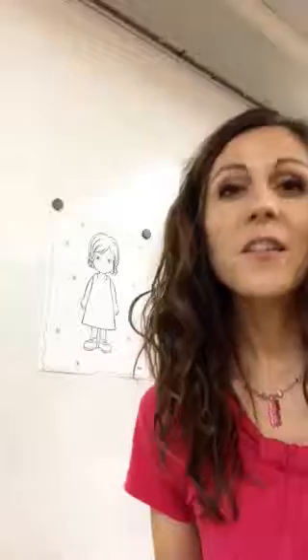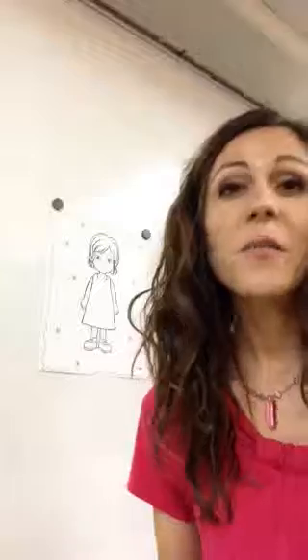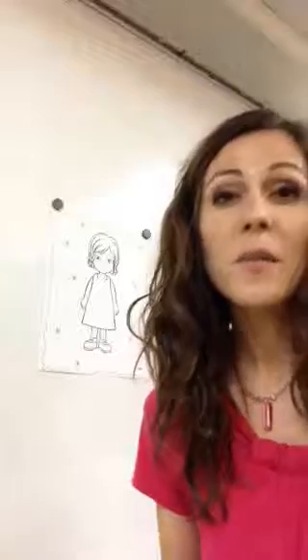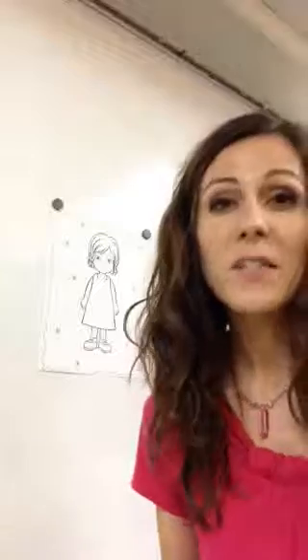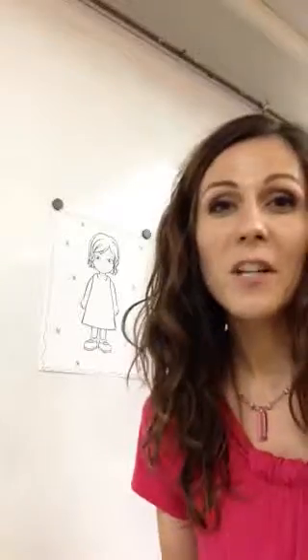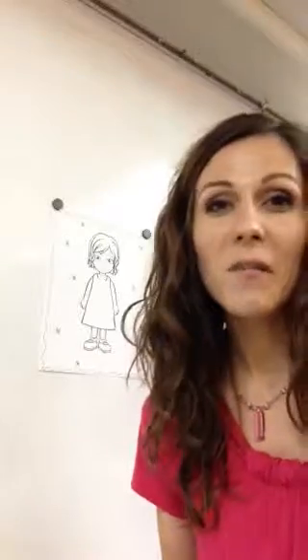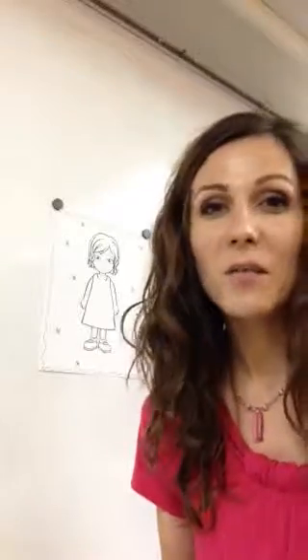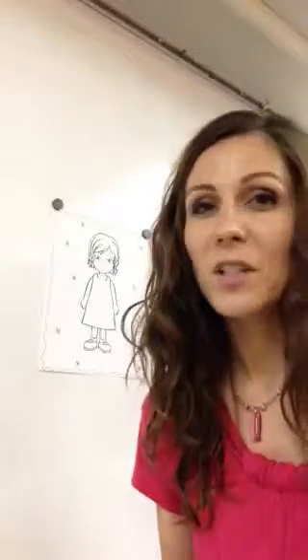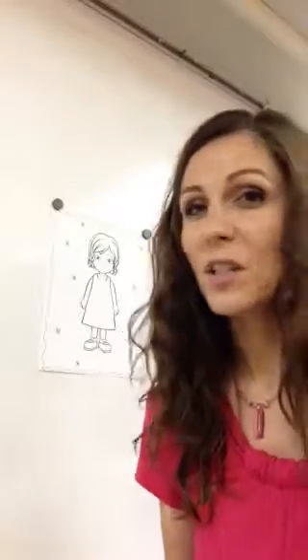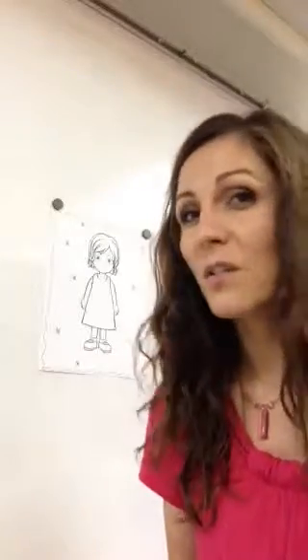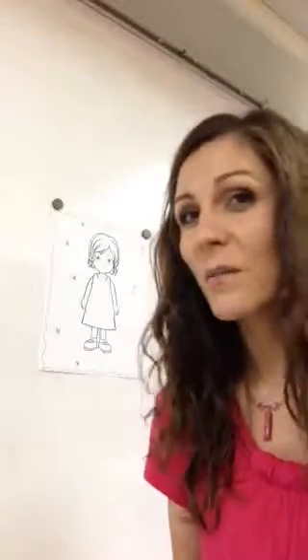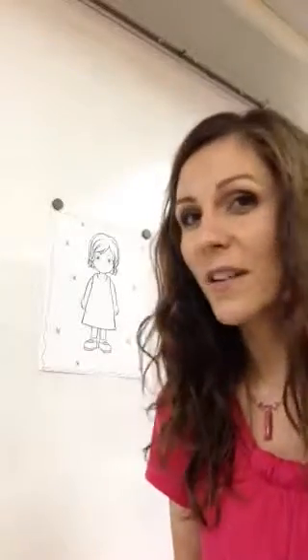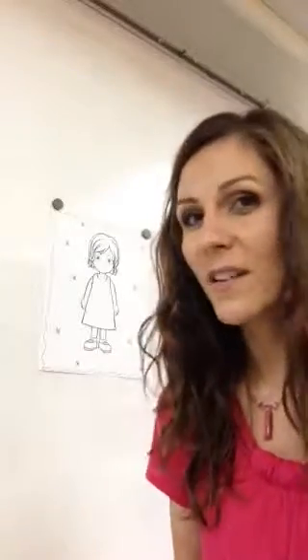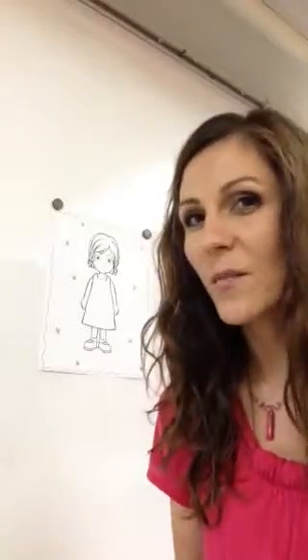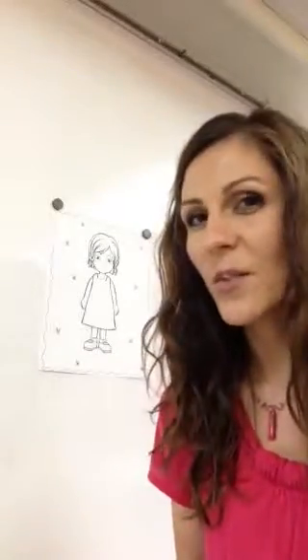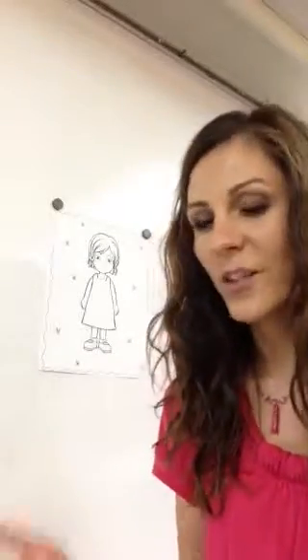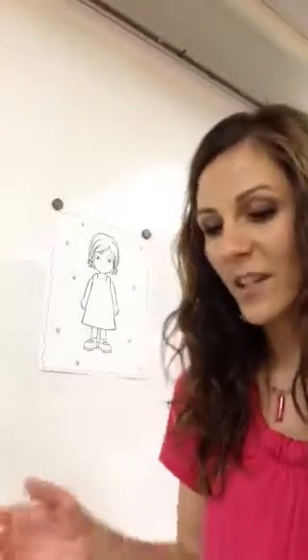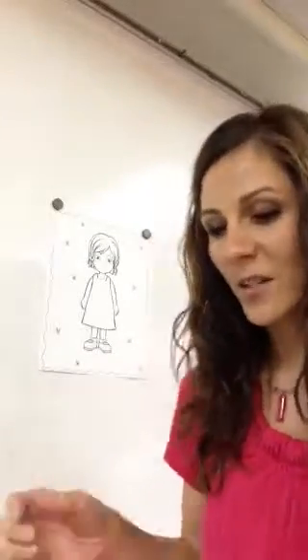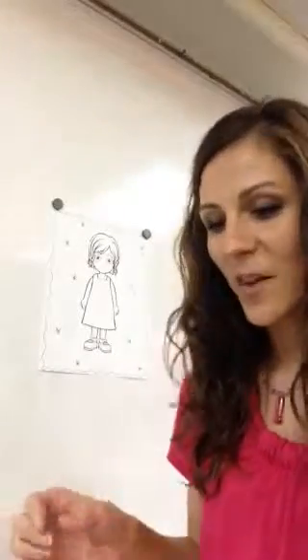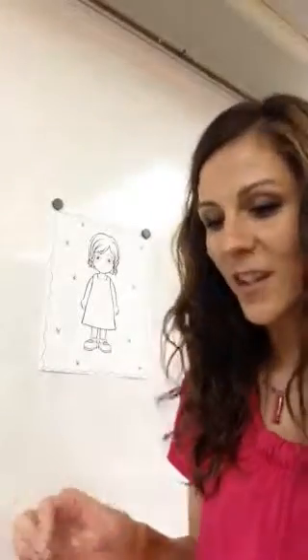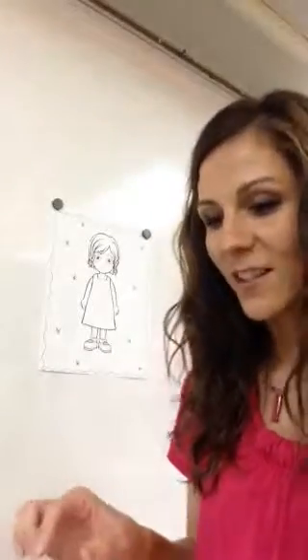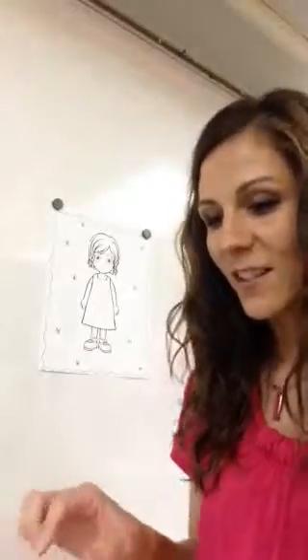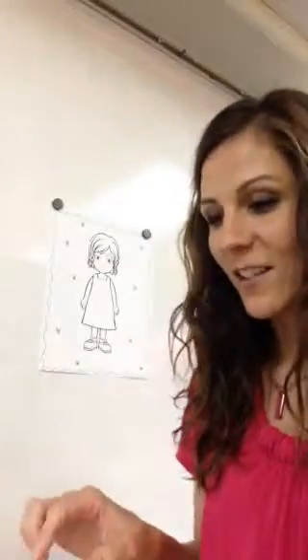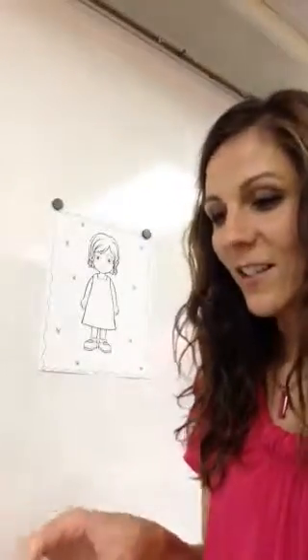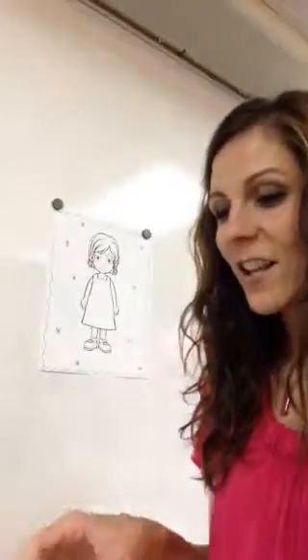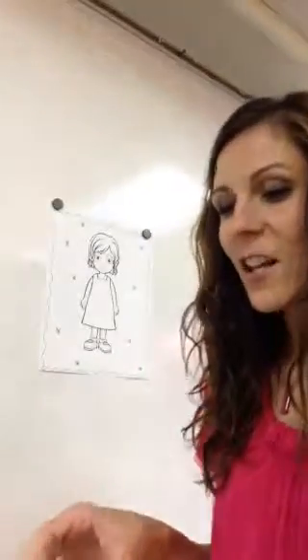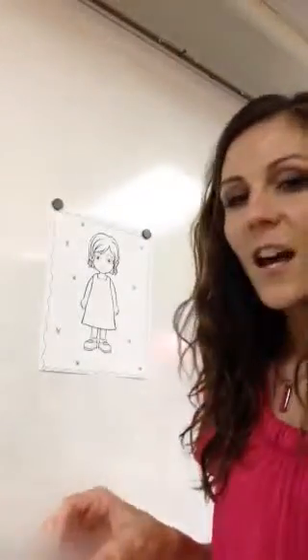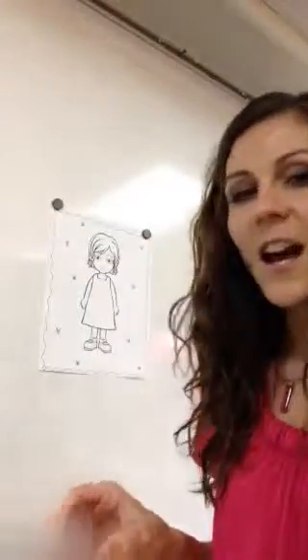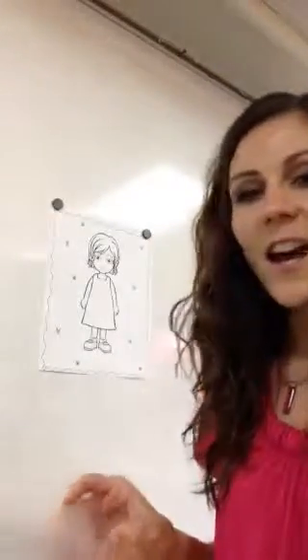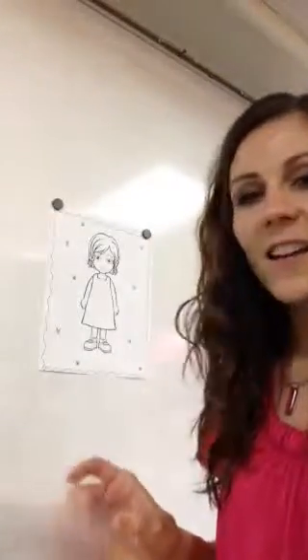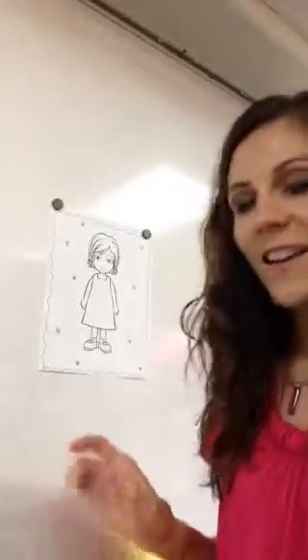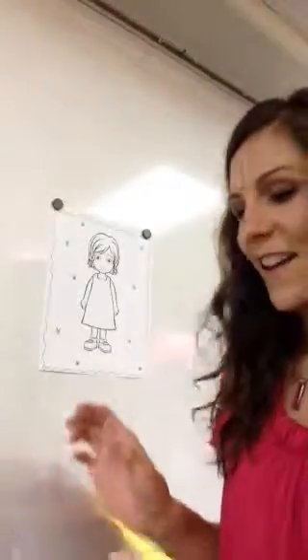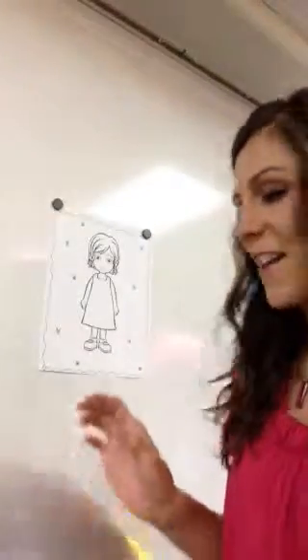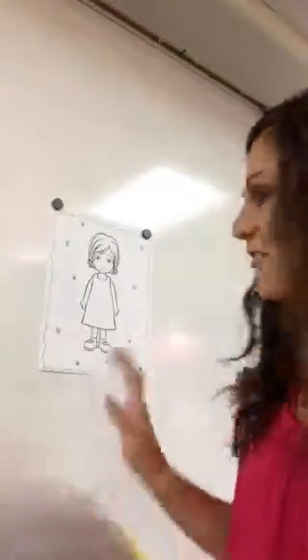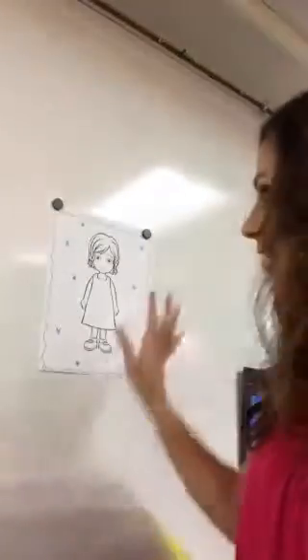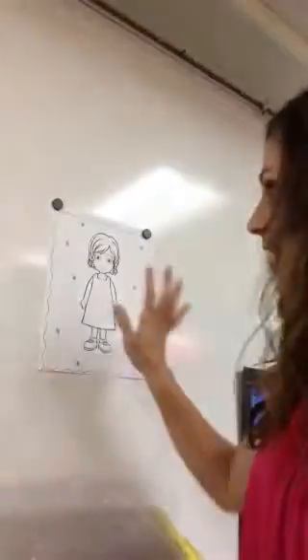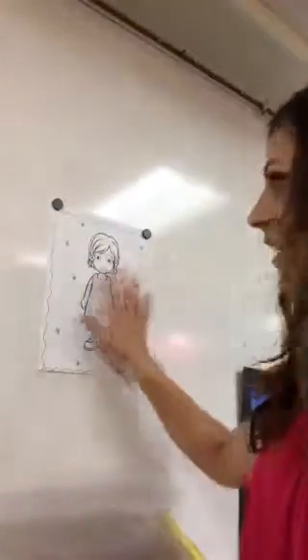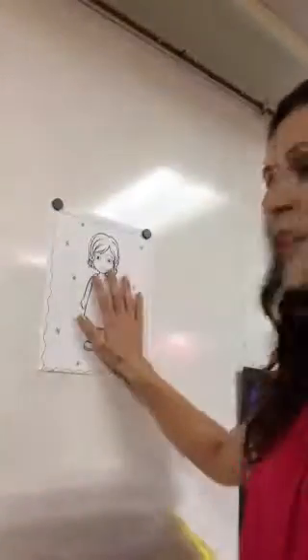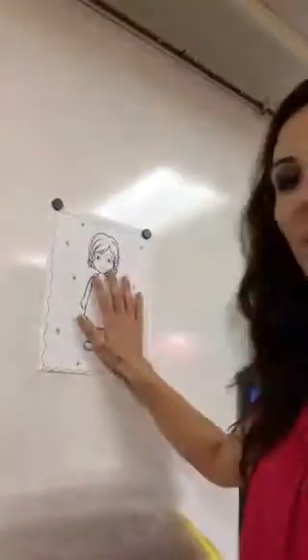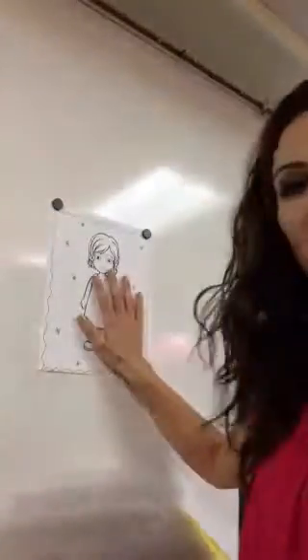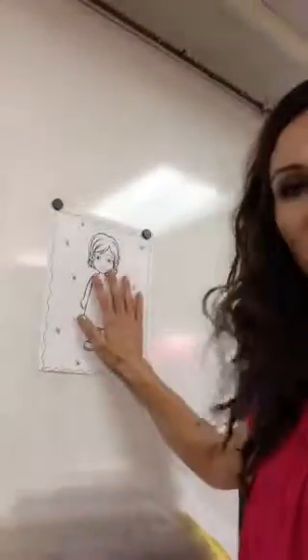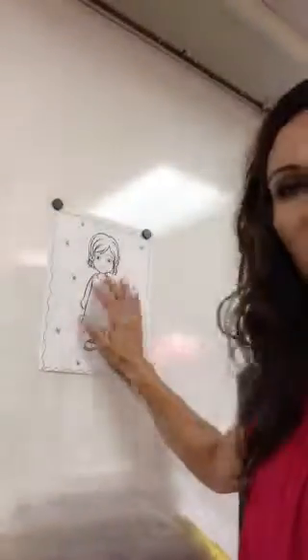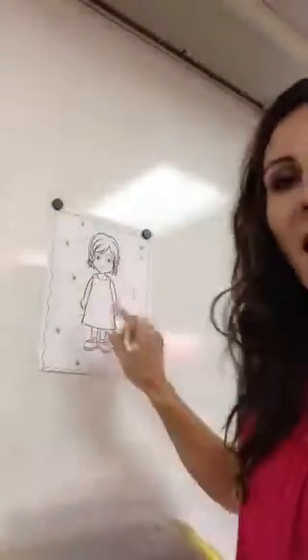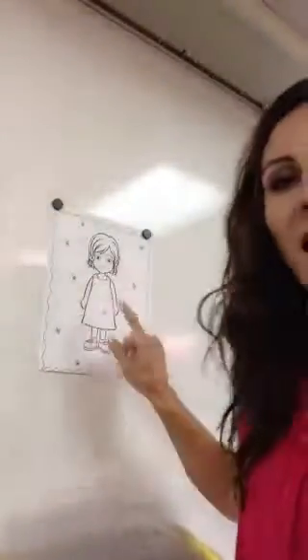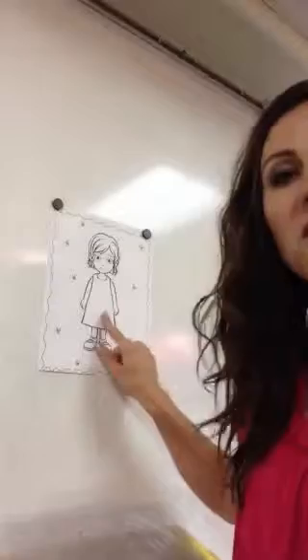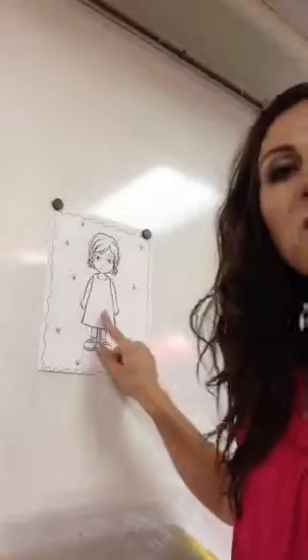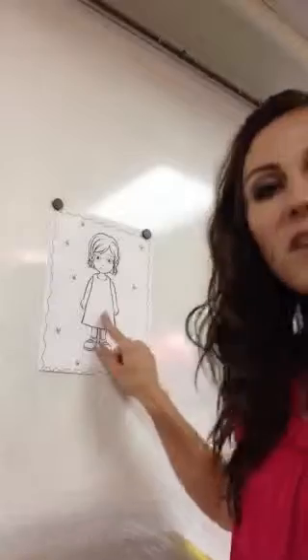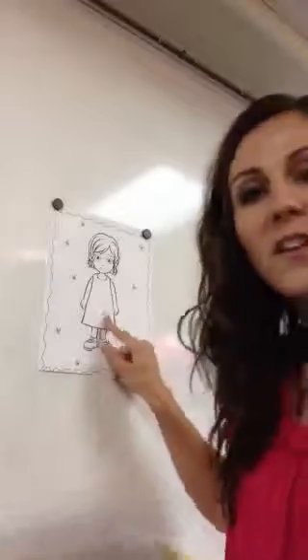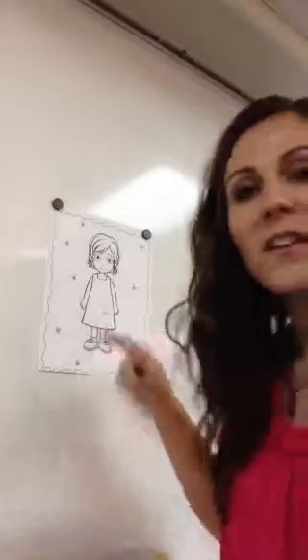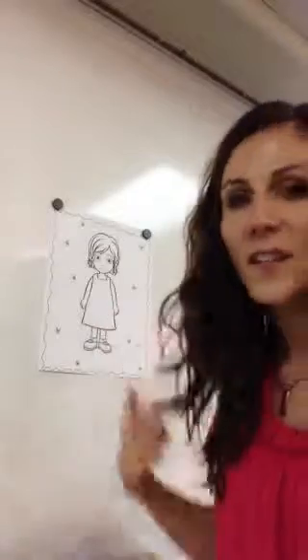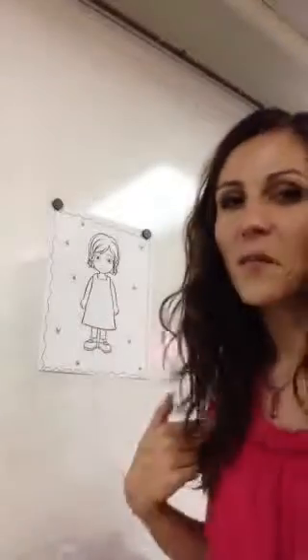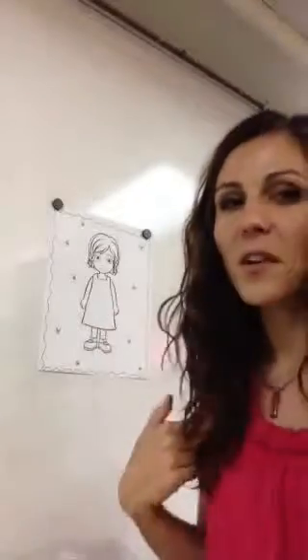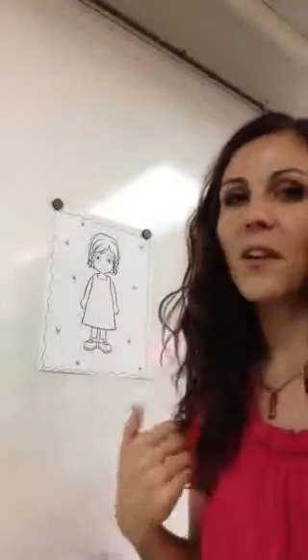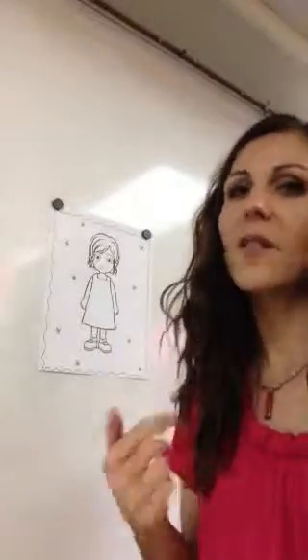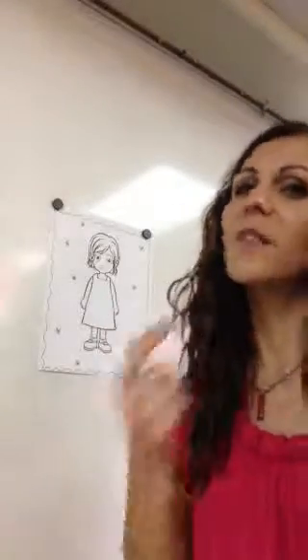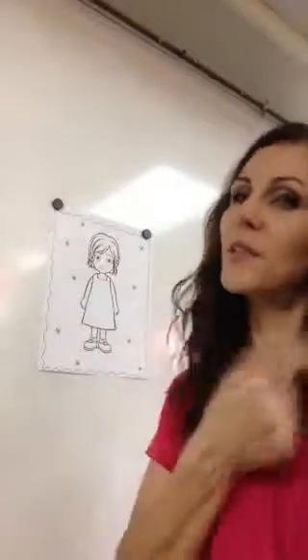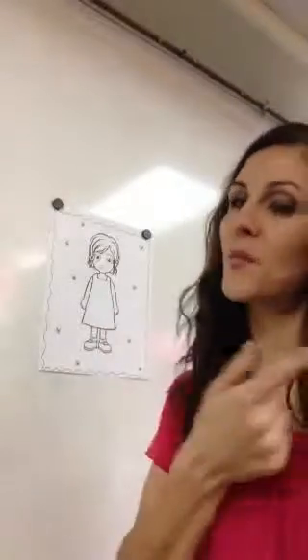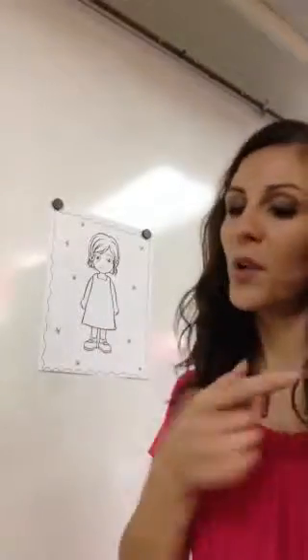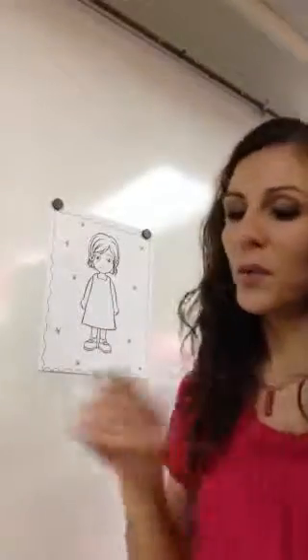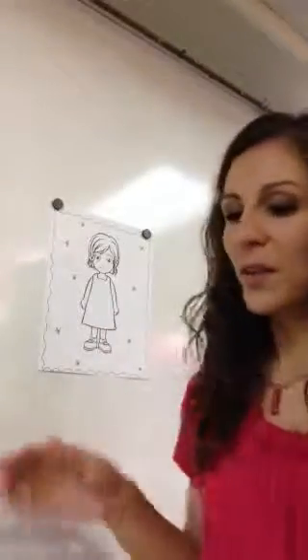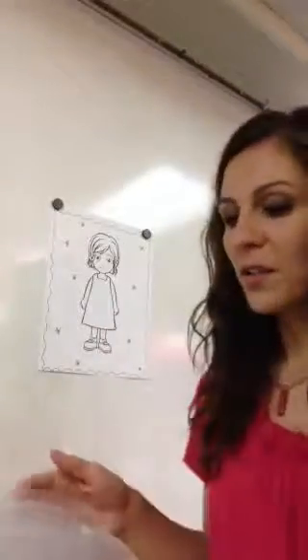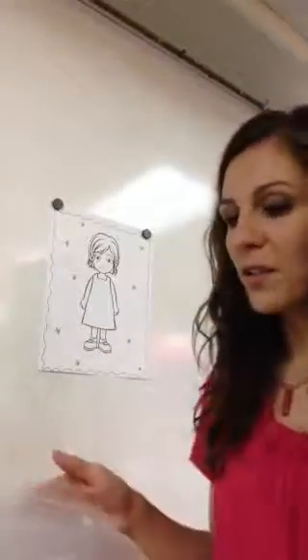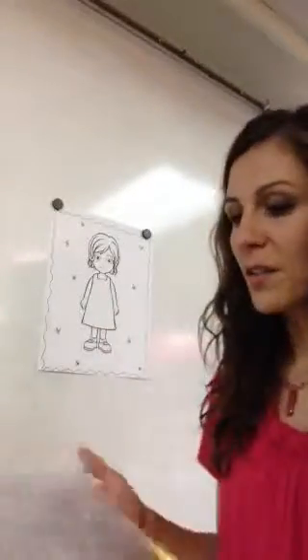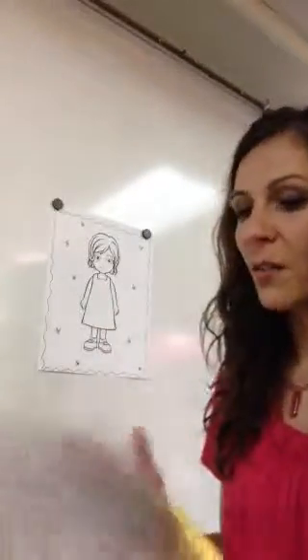So what pajamas would you wear on the Polar Express? I have our picture. I chose a girl because I'm a girl, but there's boy pictures too.